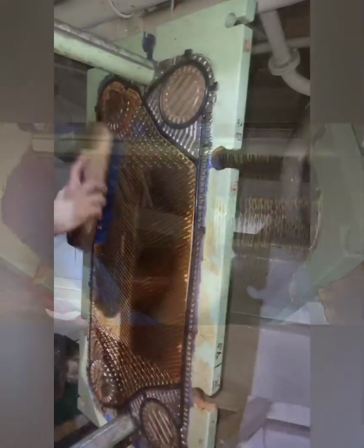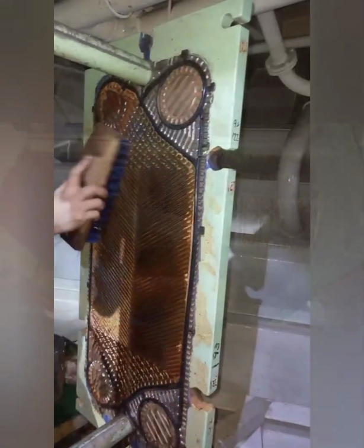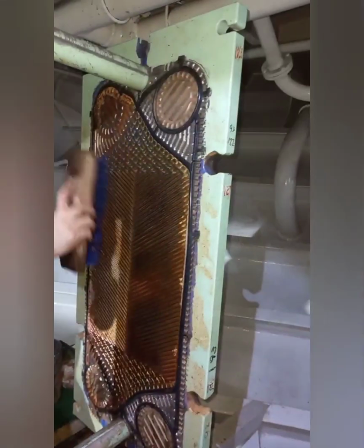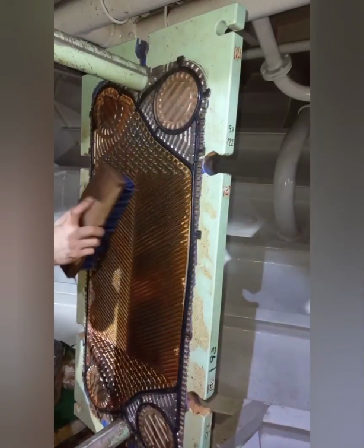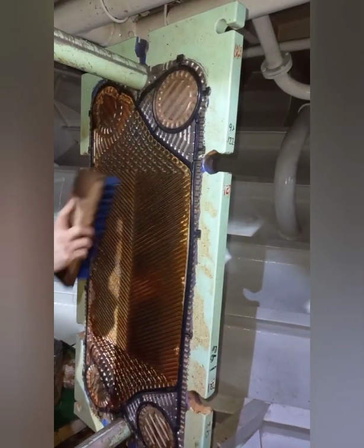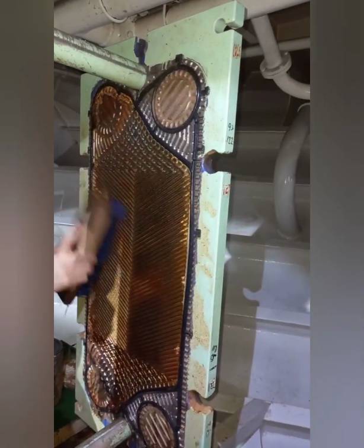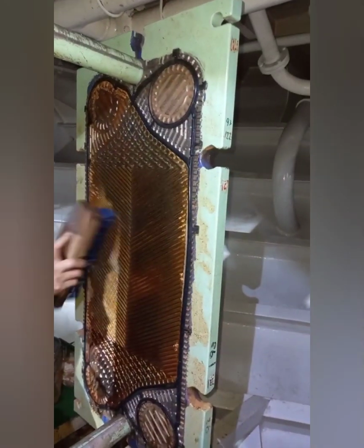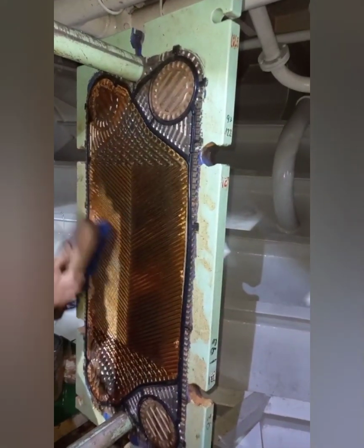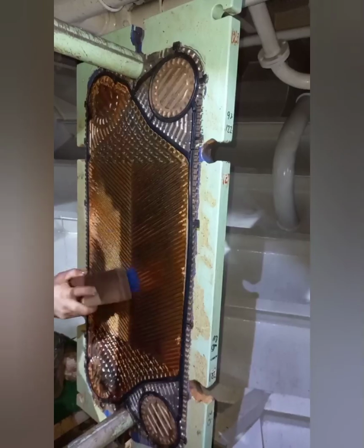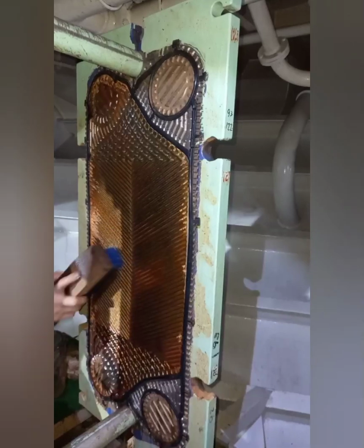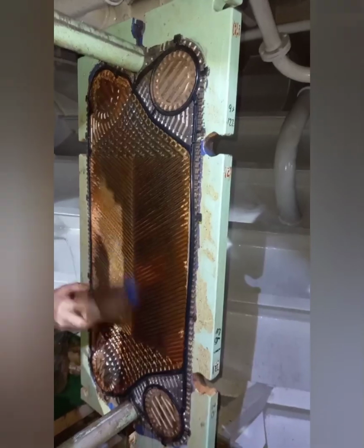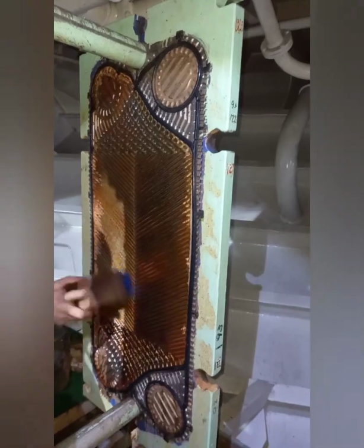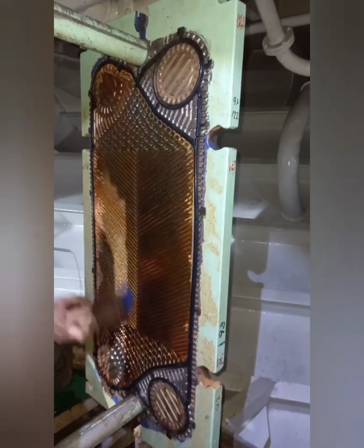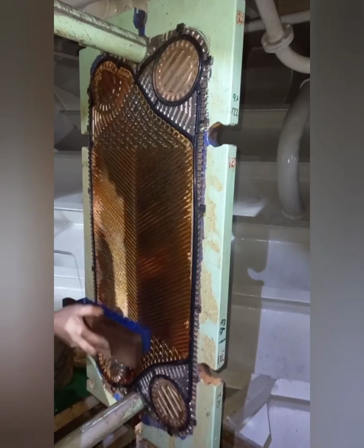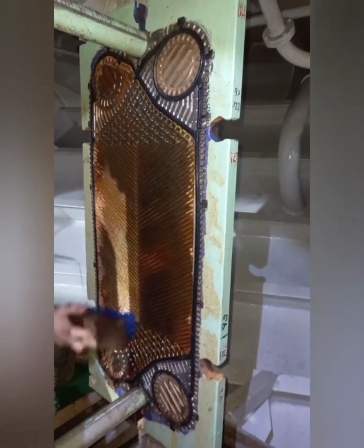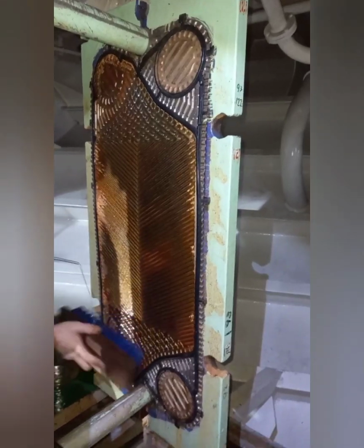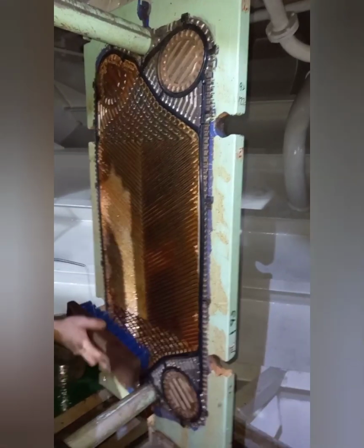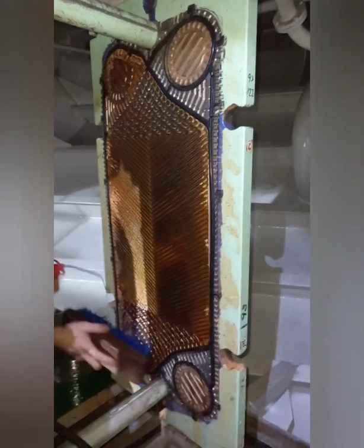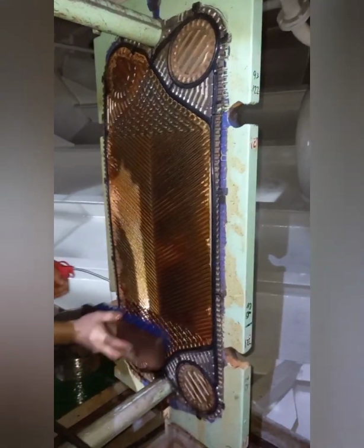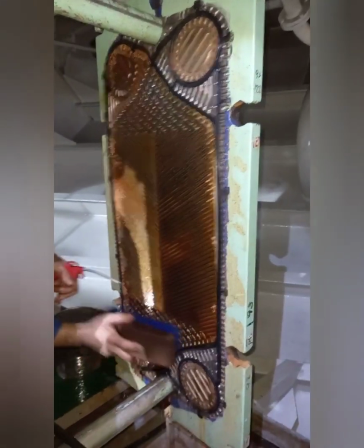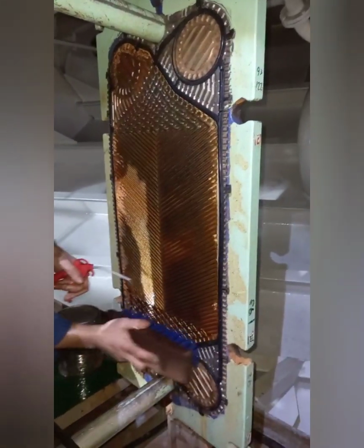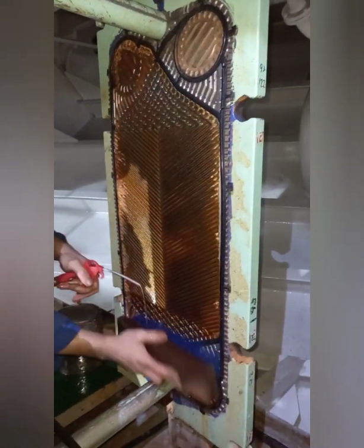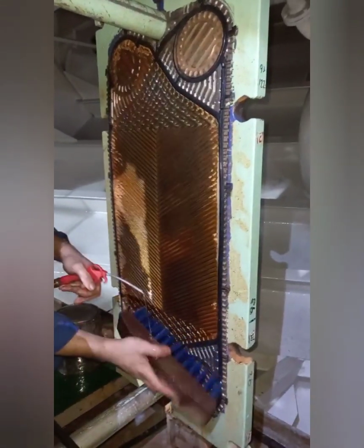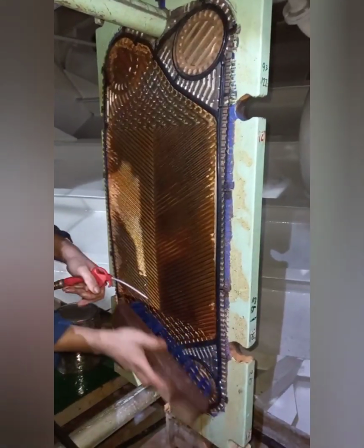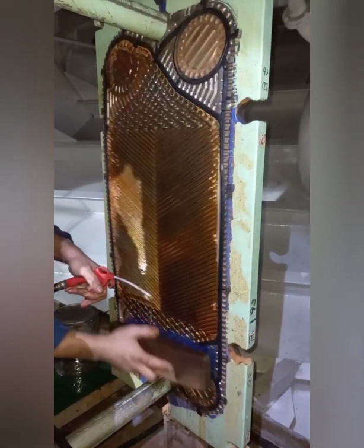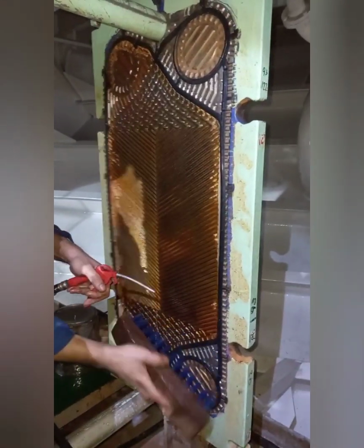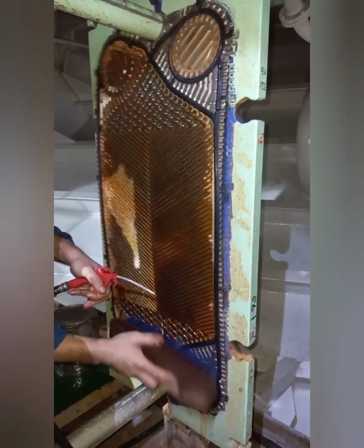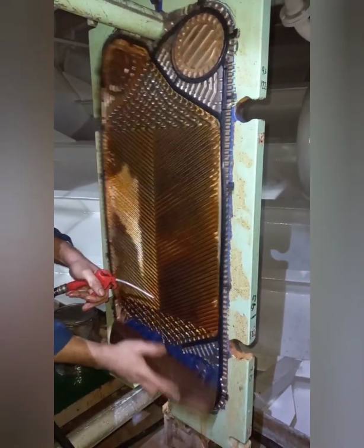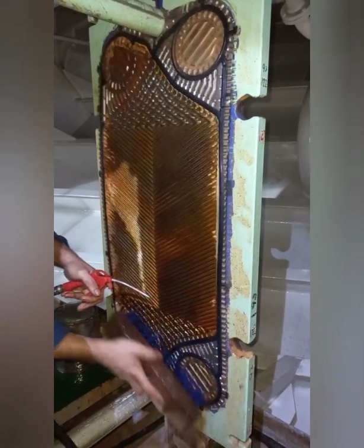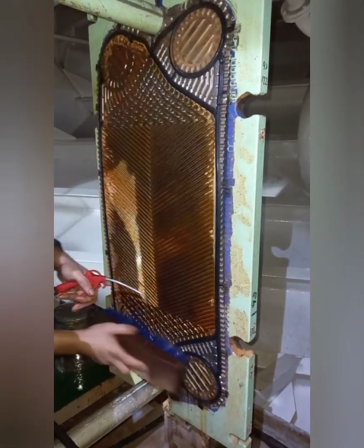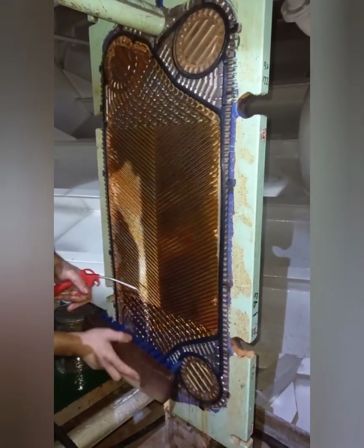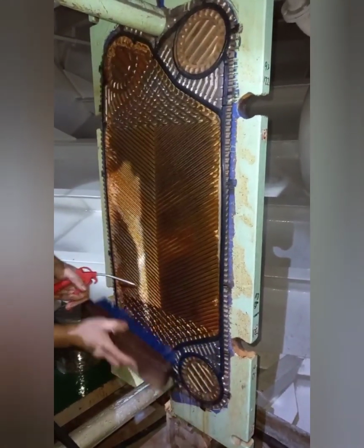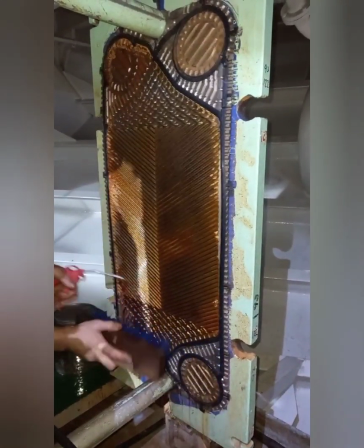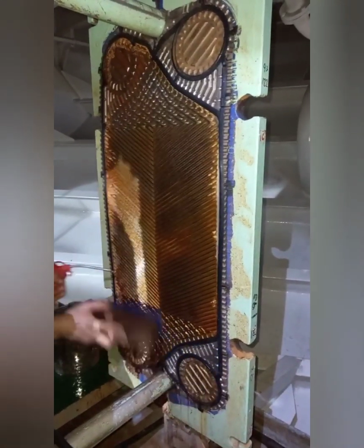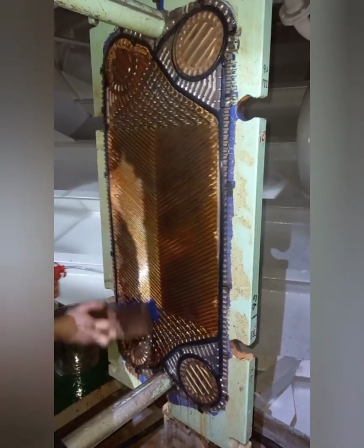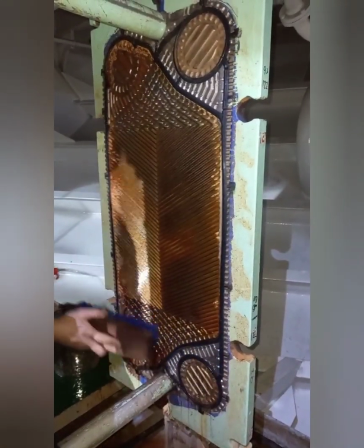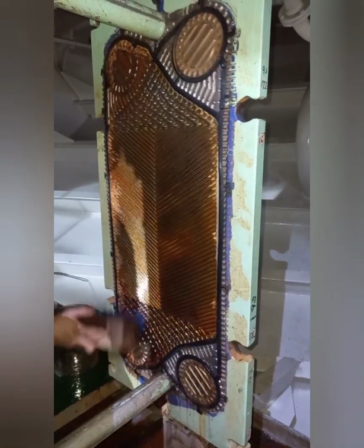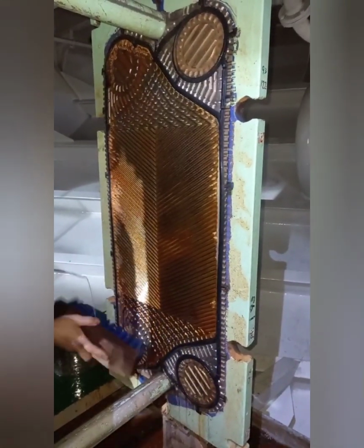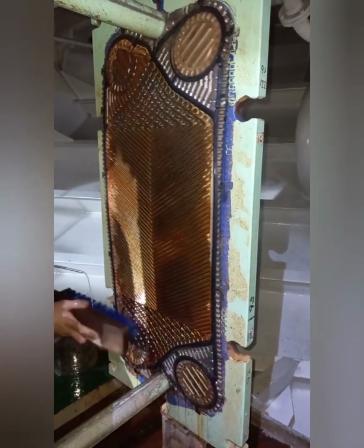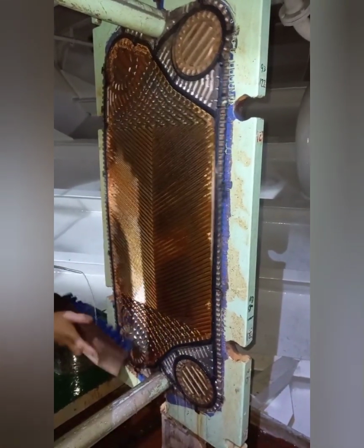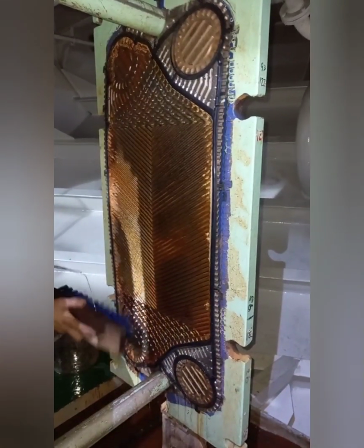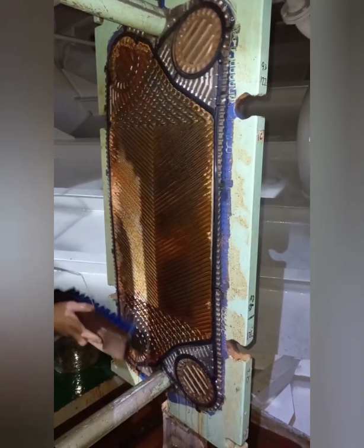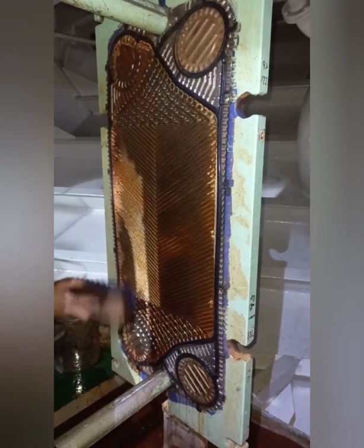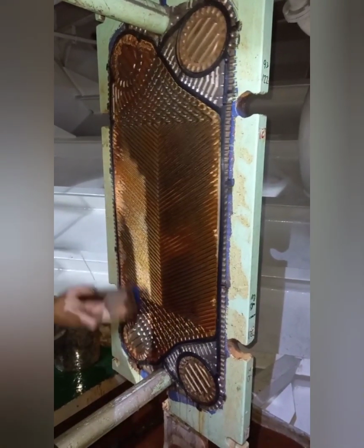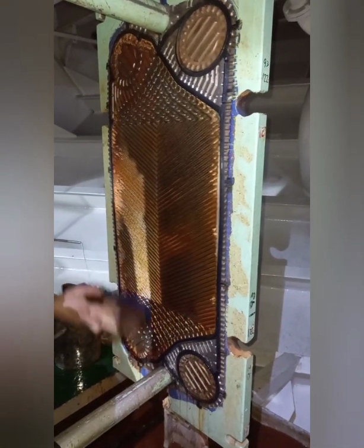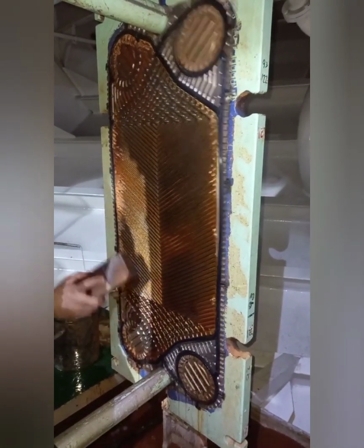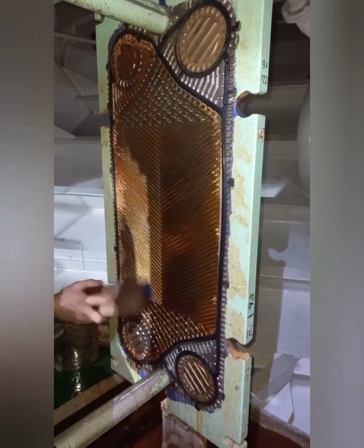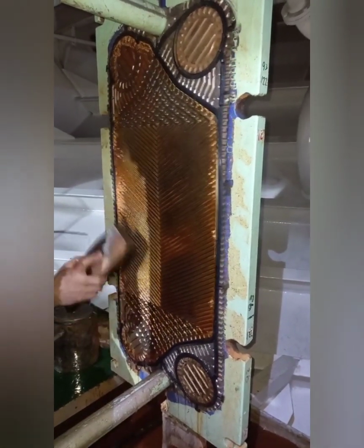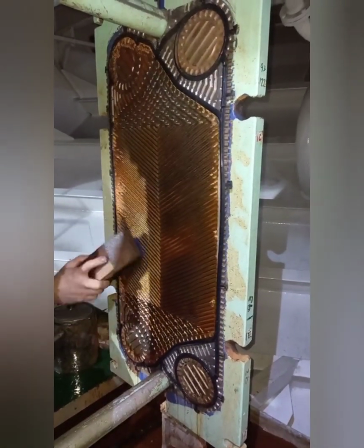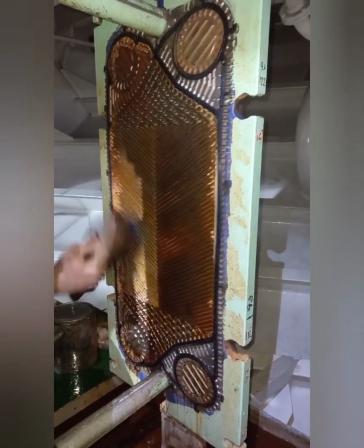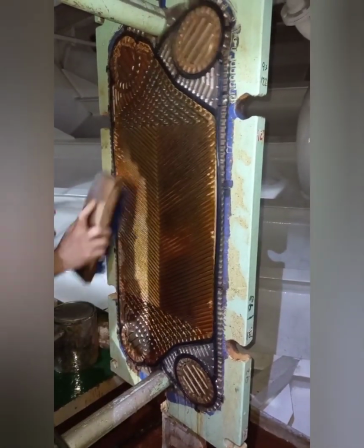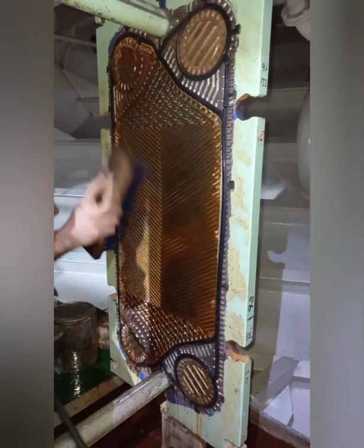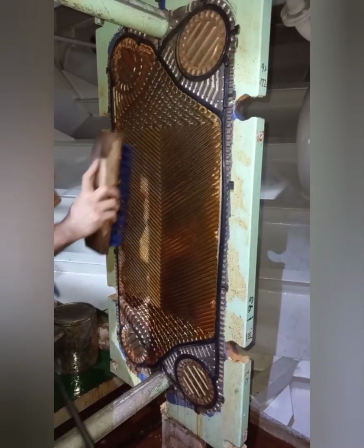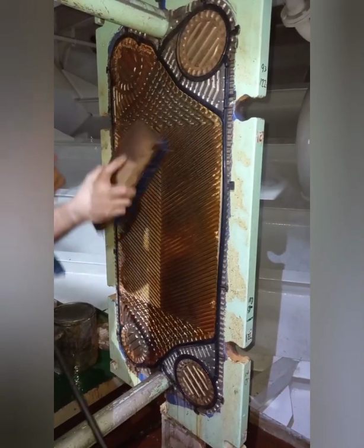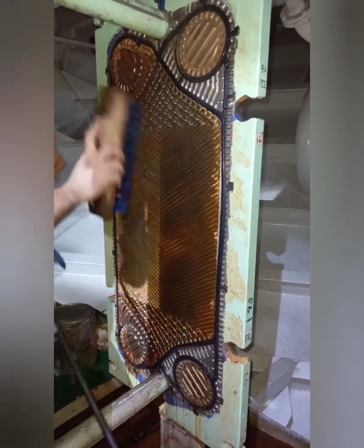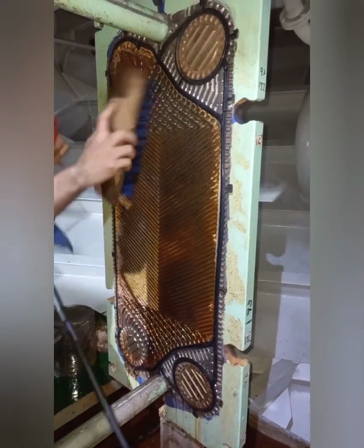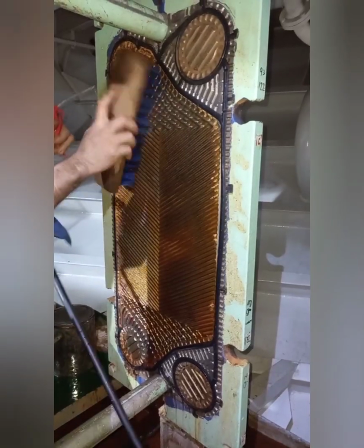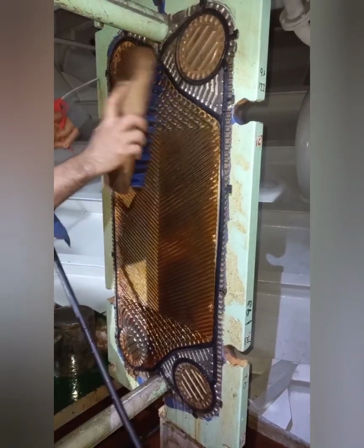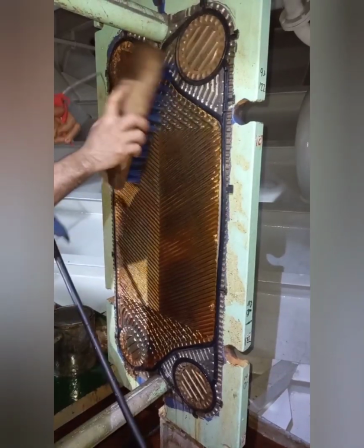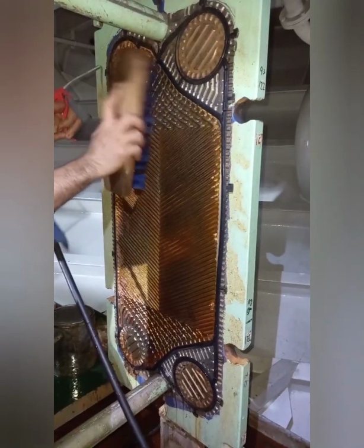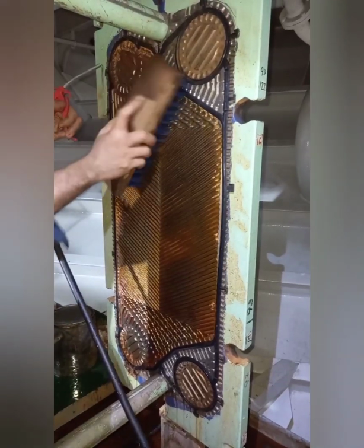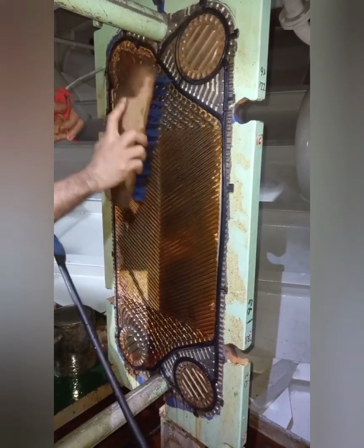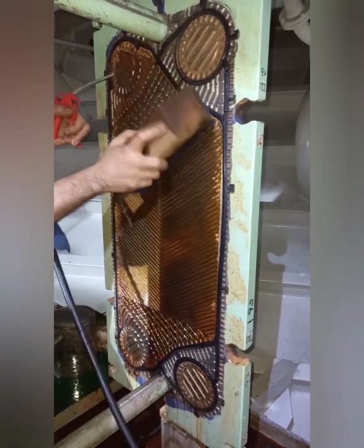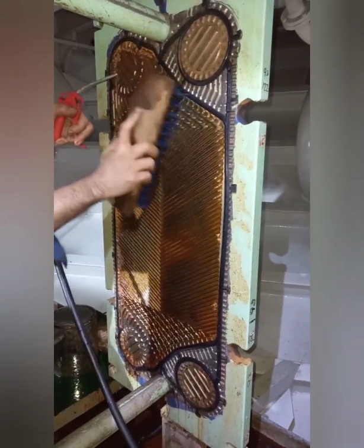Use a fiber brush when brushing is applied. The use of a metal brush will damage the plate surface, causing corrosion trouble.